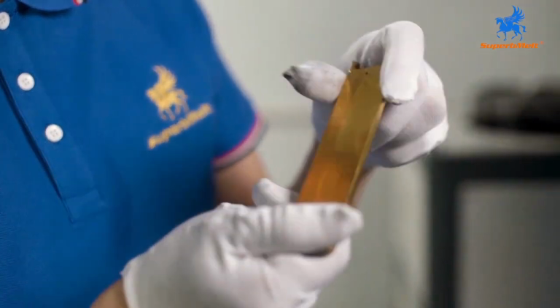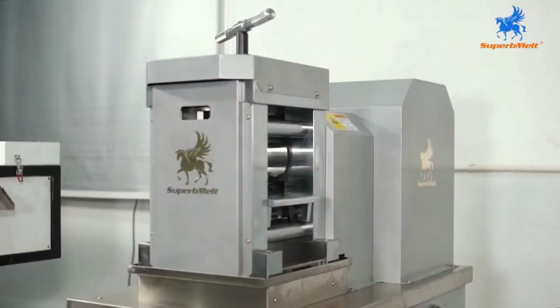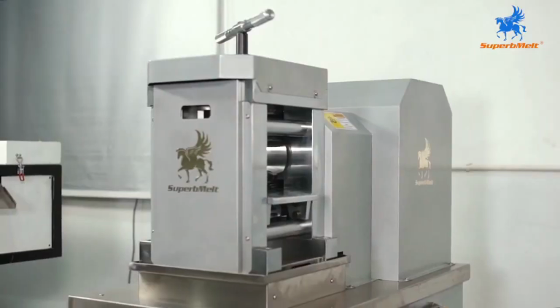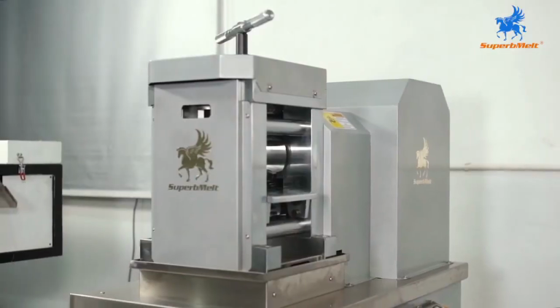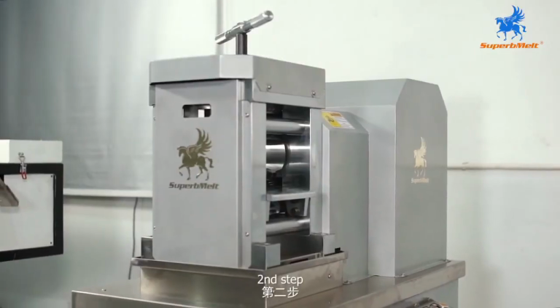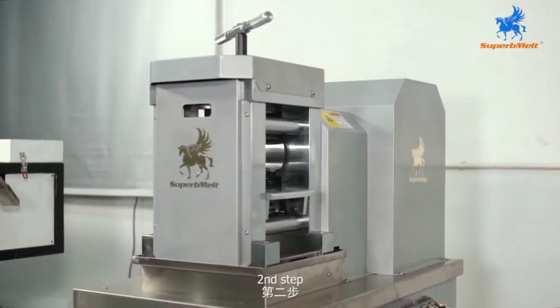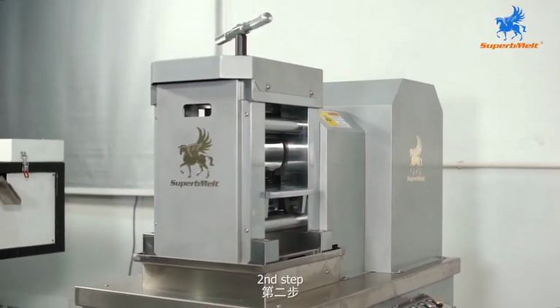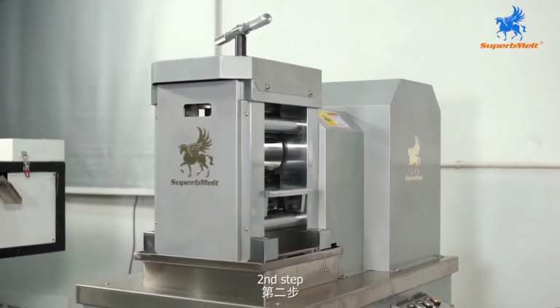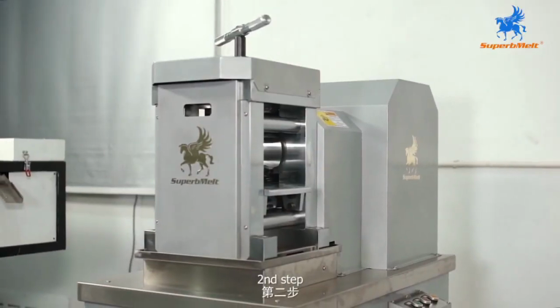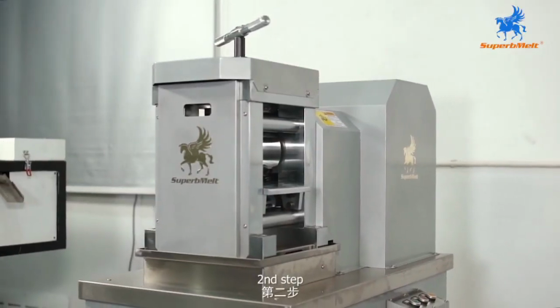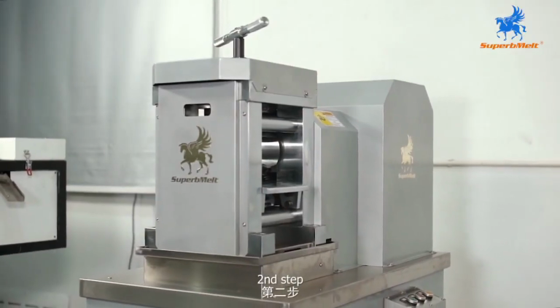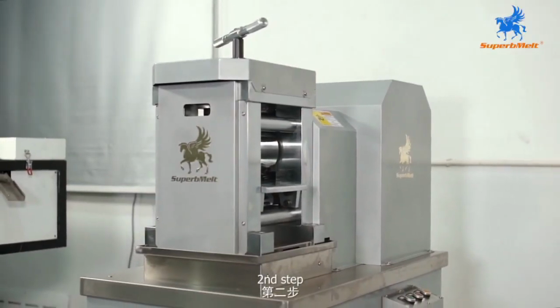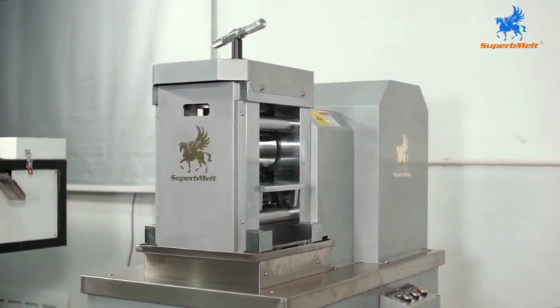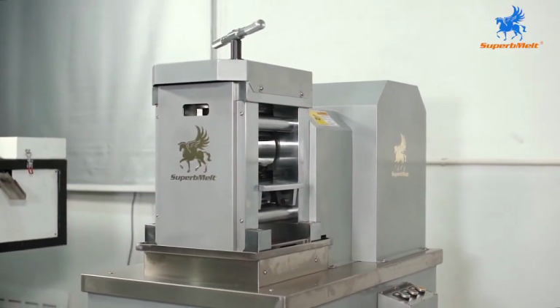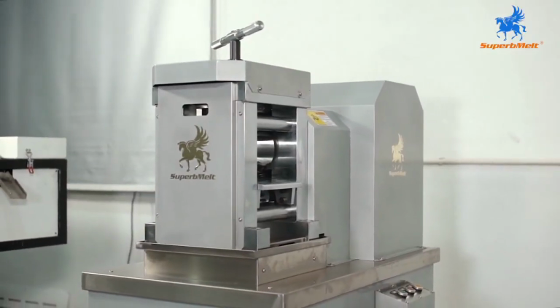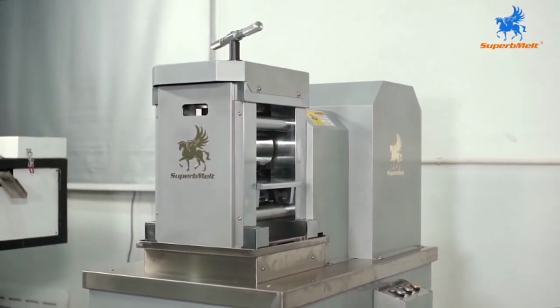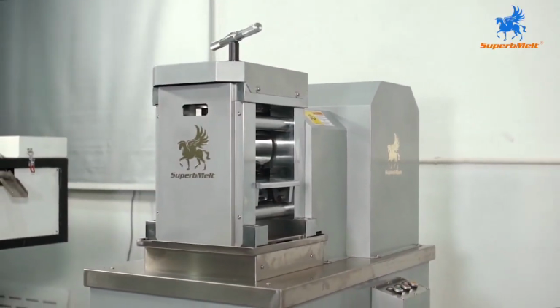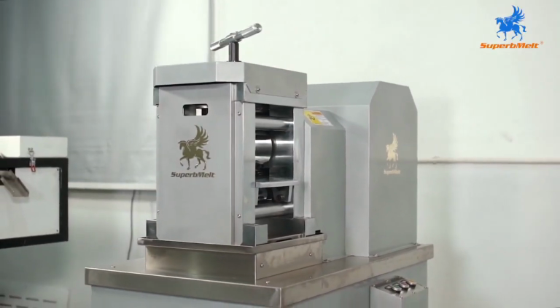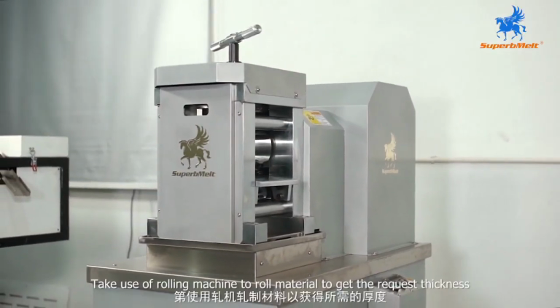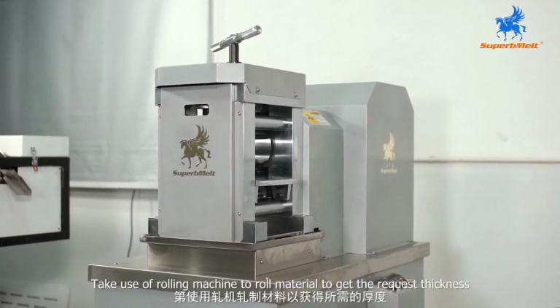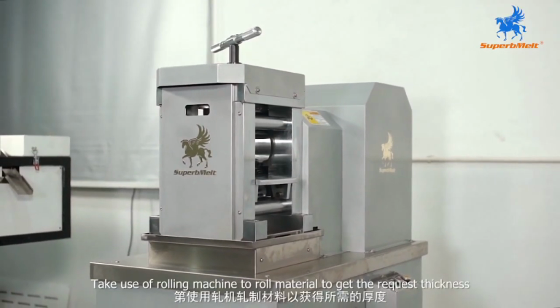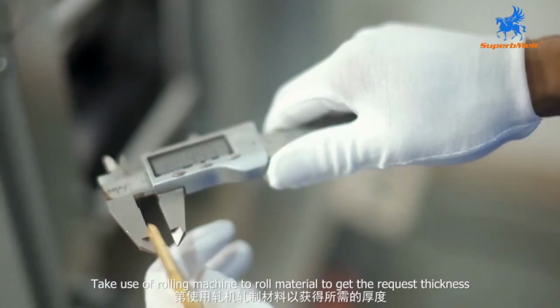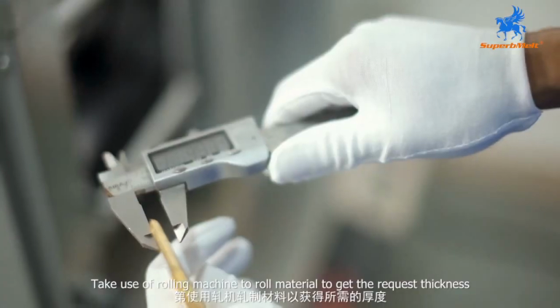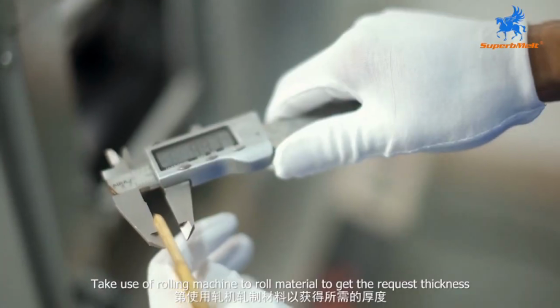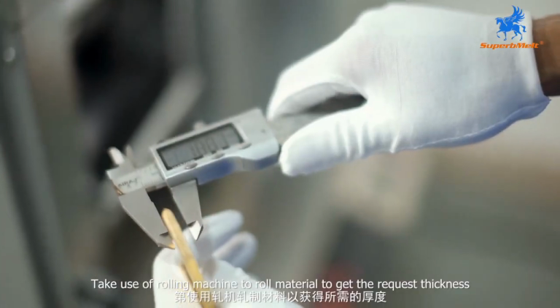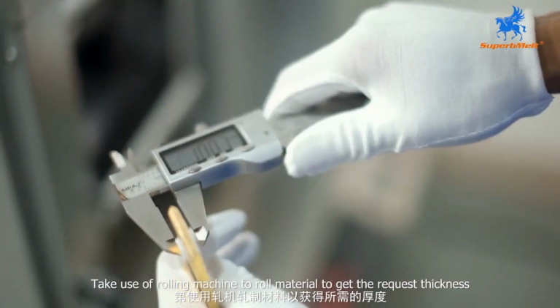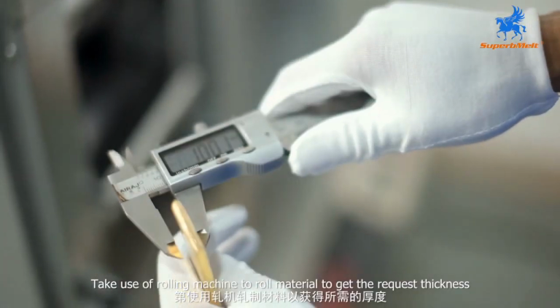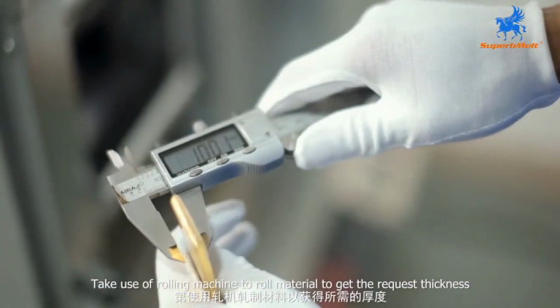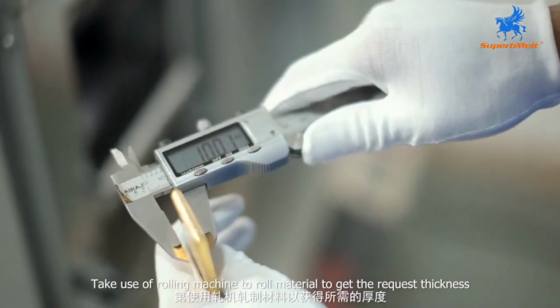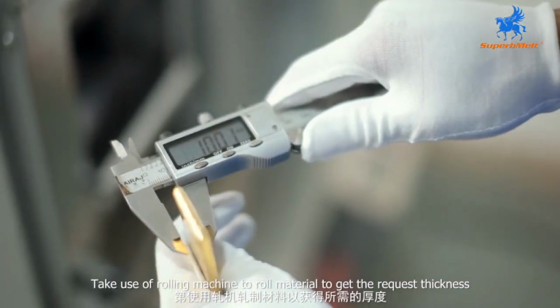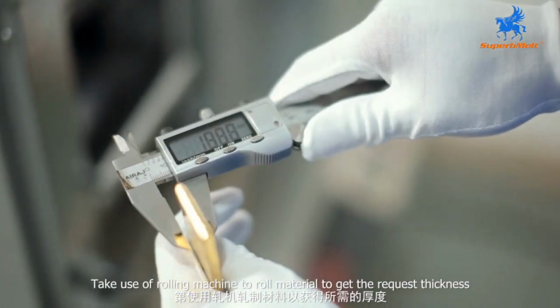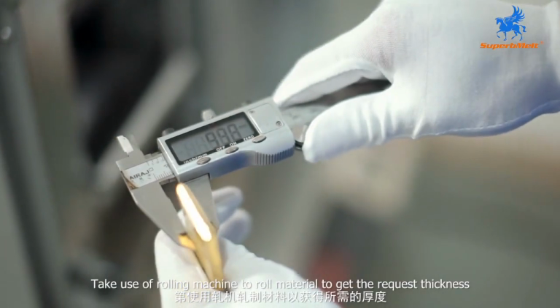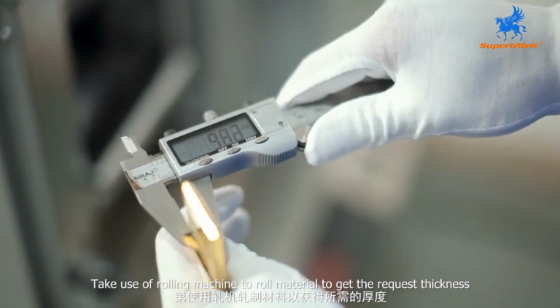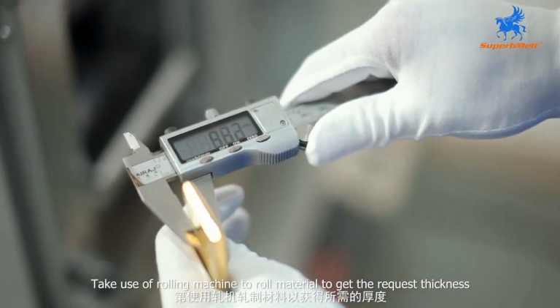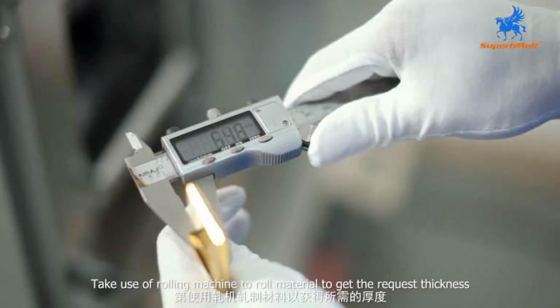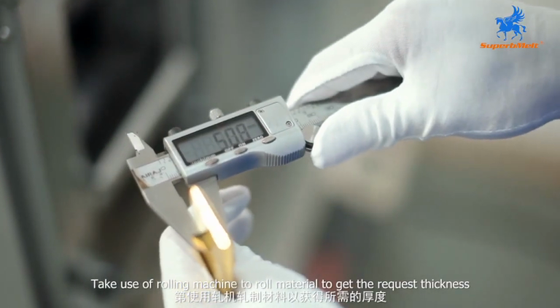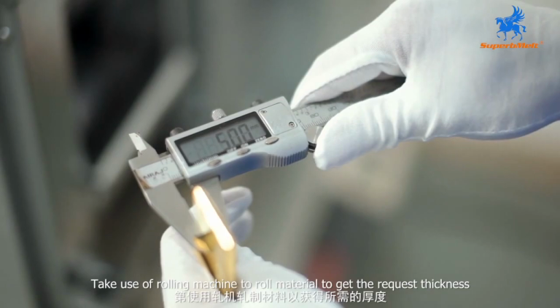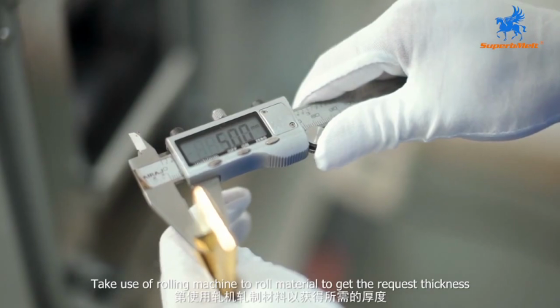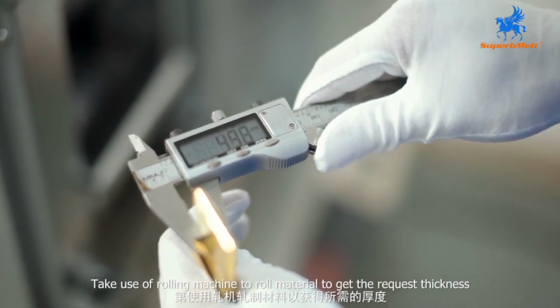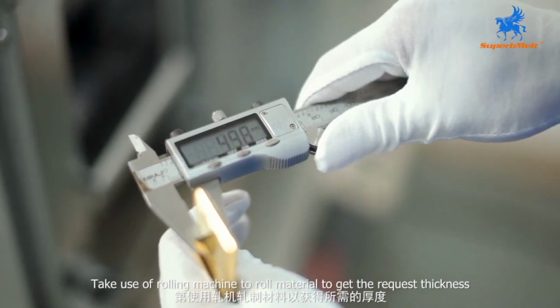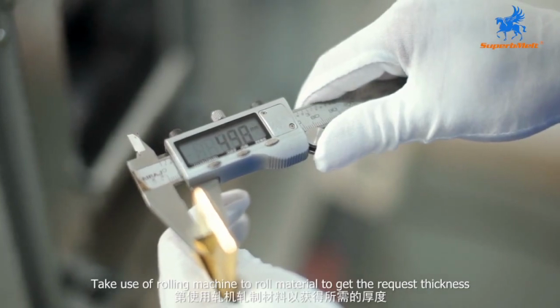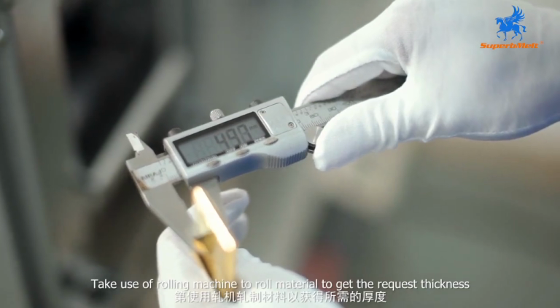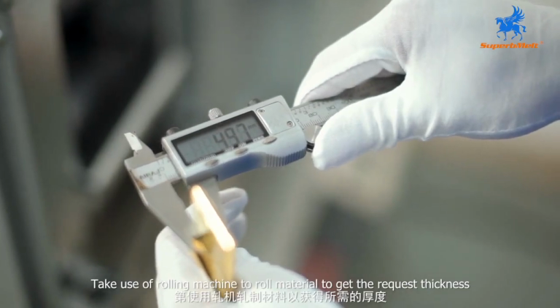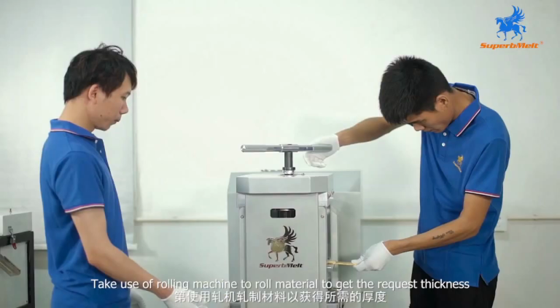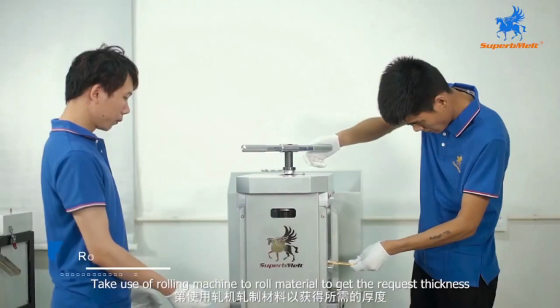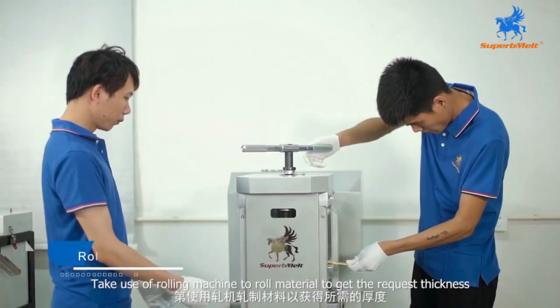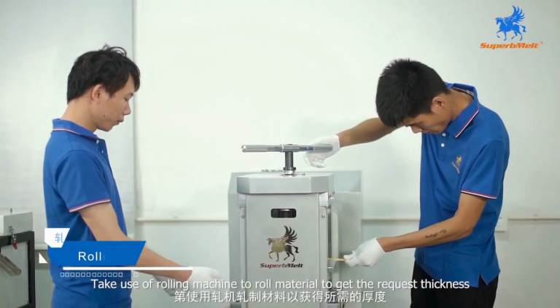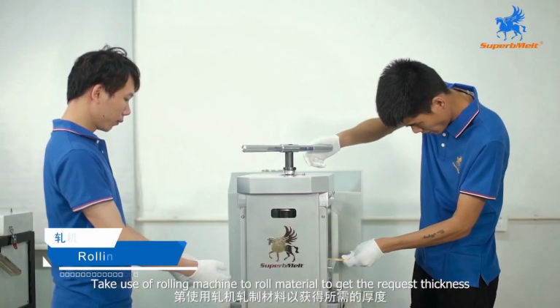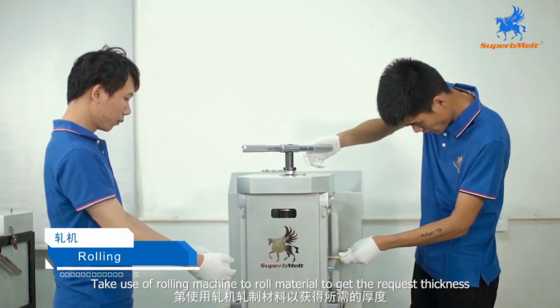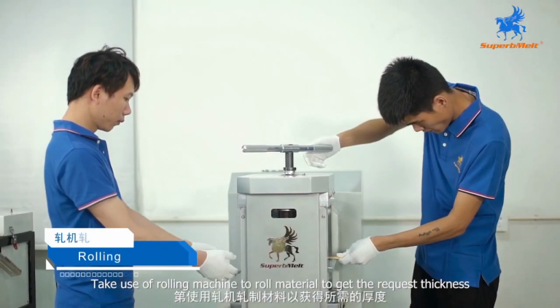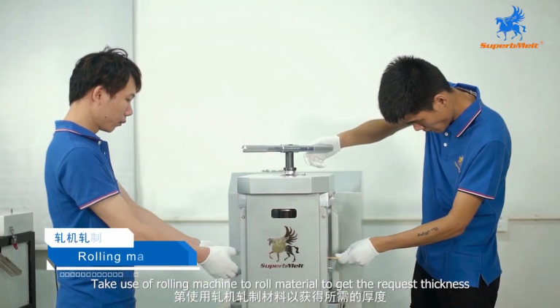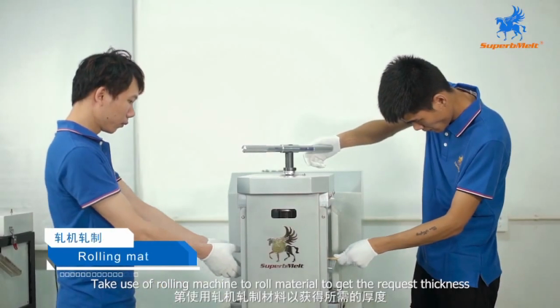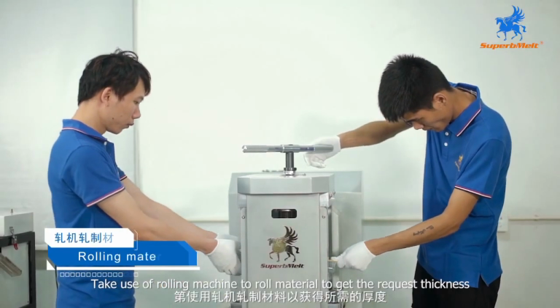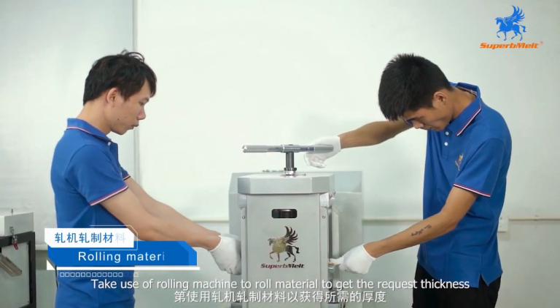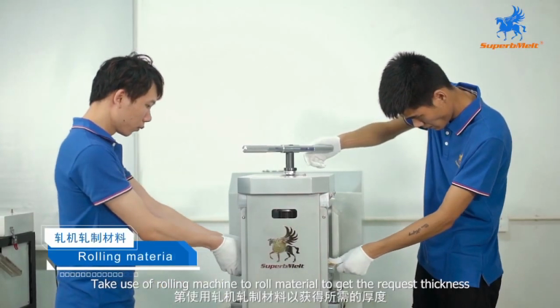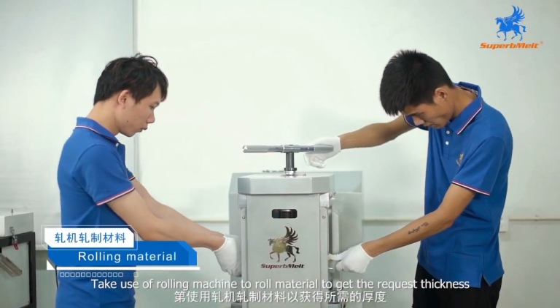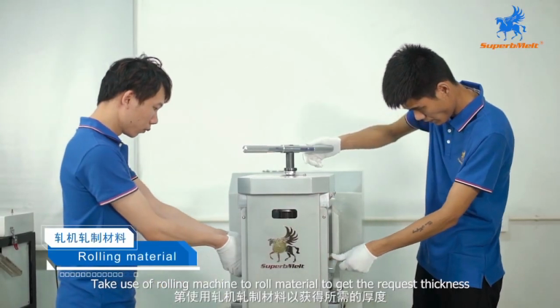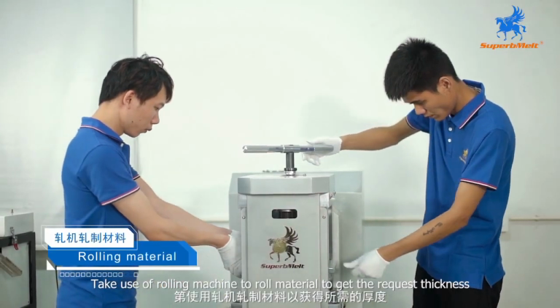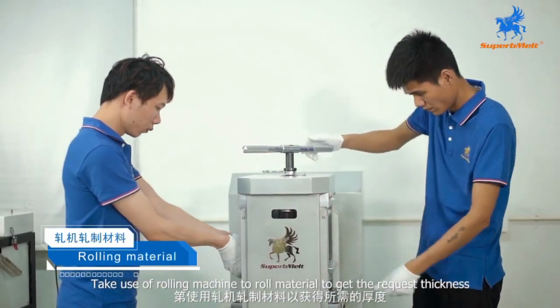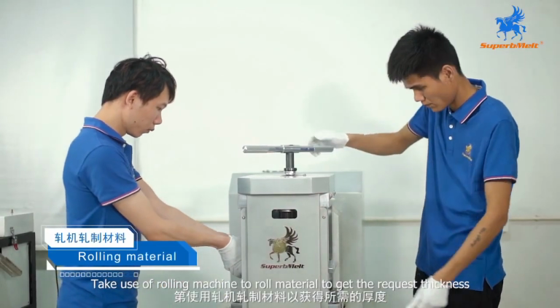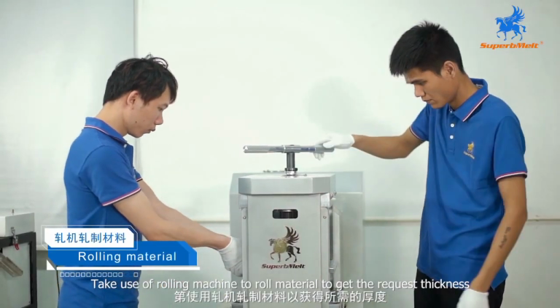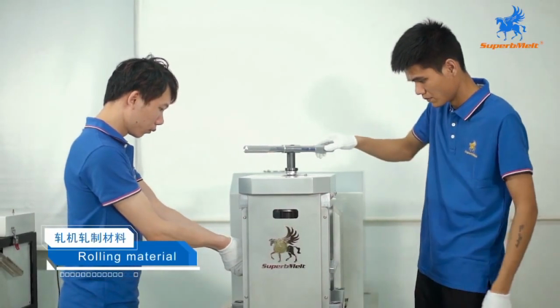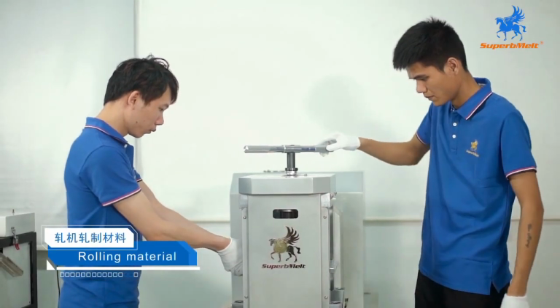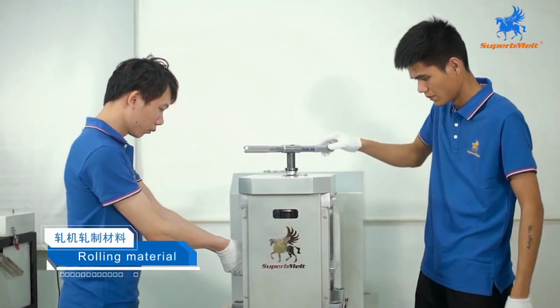Second step: take use of the rolling machine to roll the material to get the requested thickness.